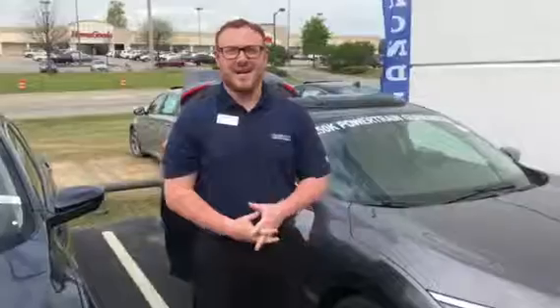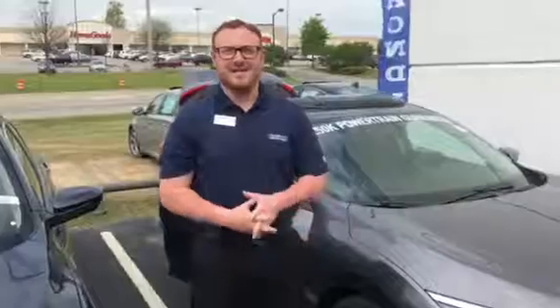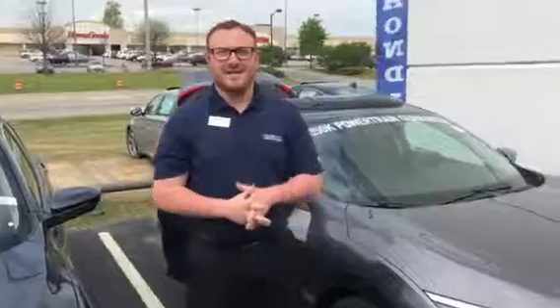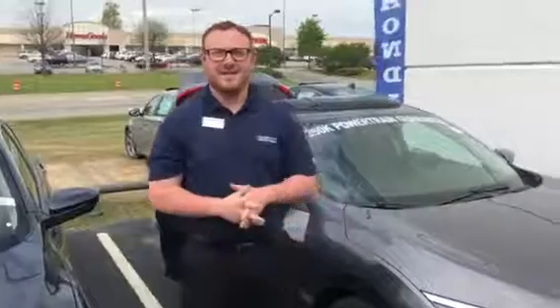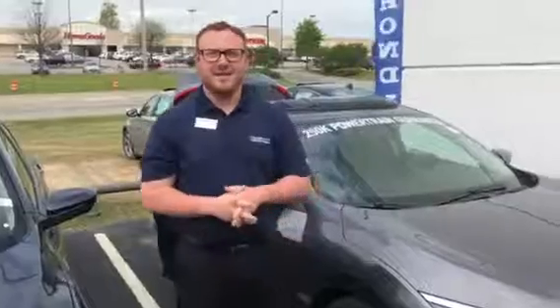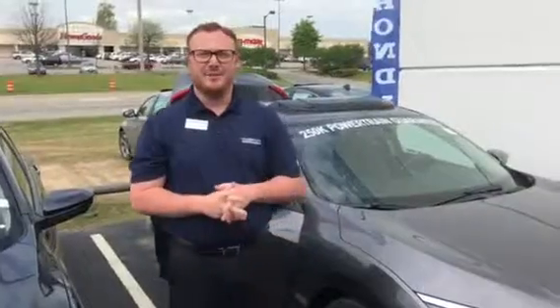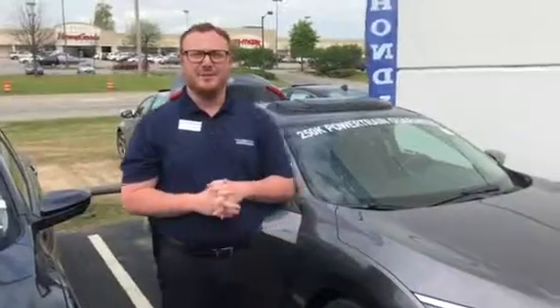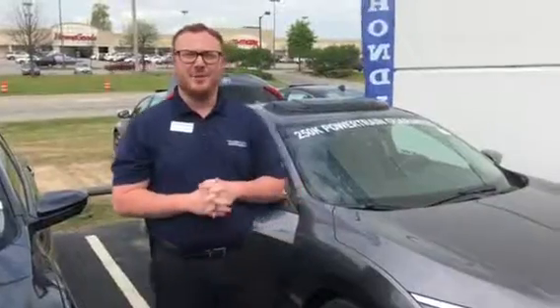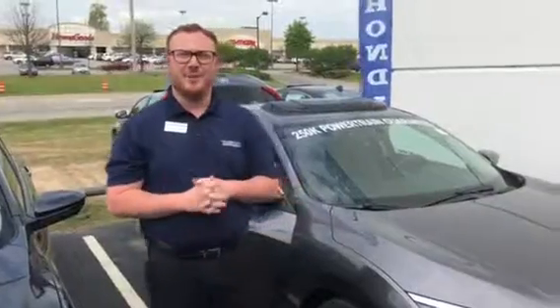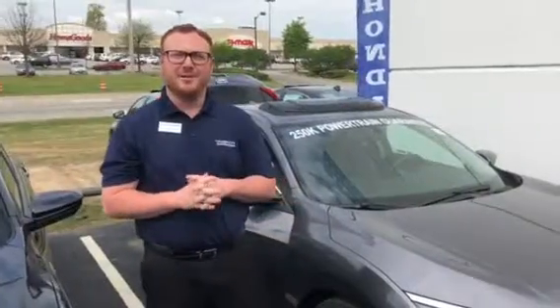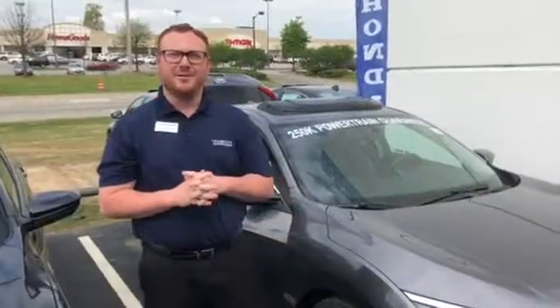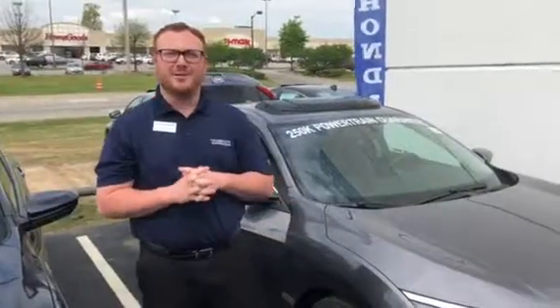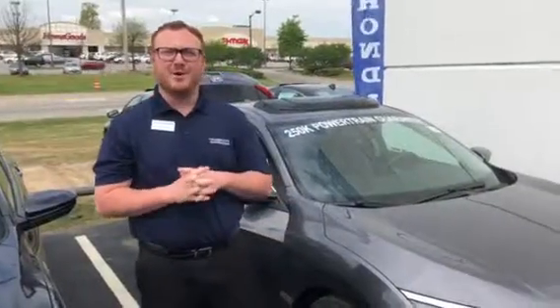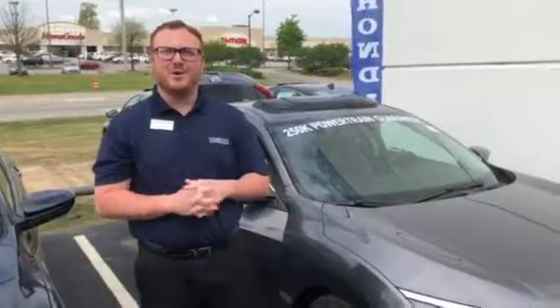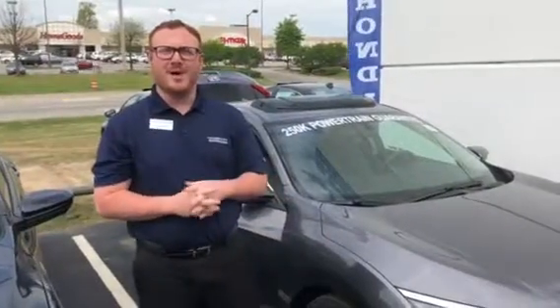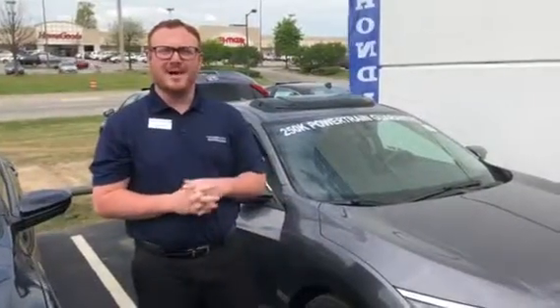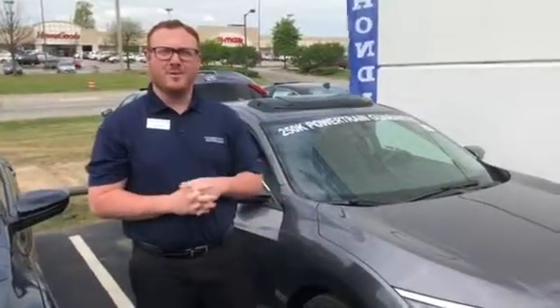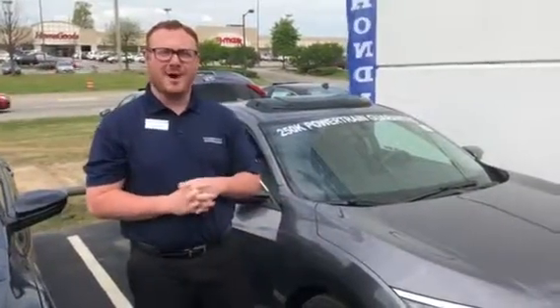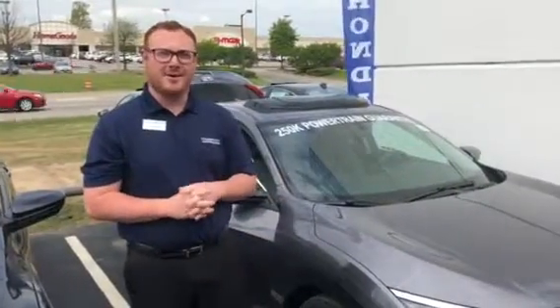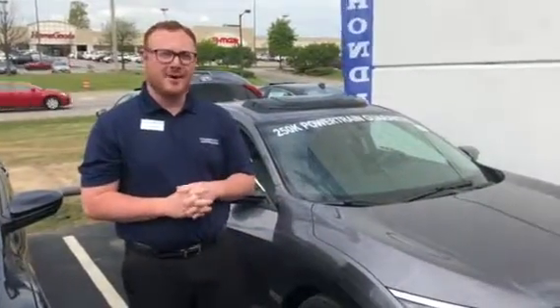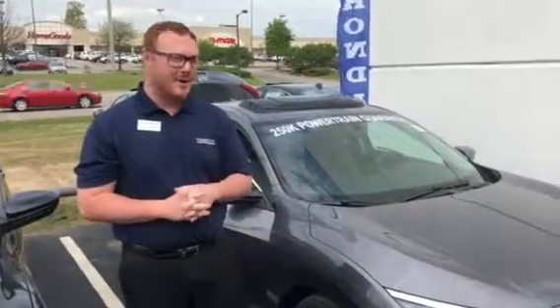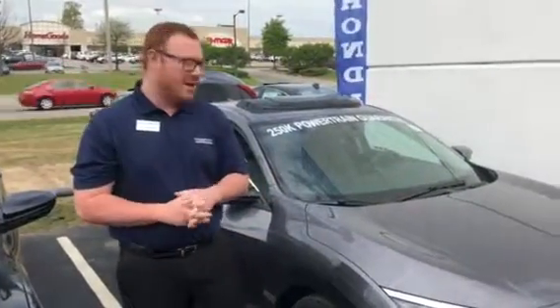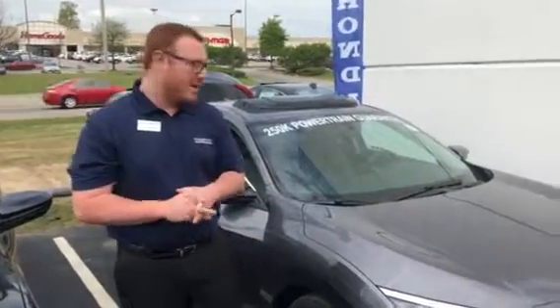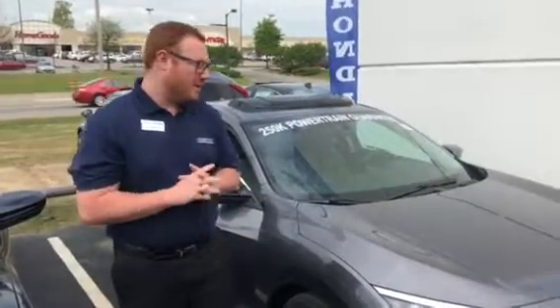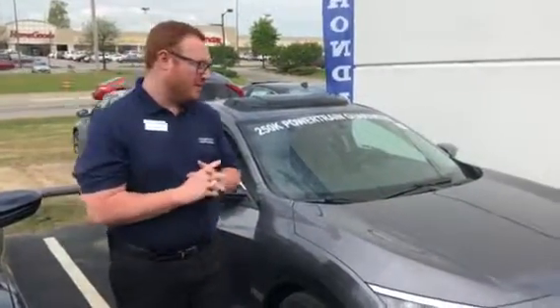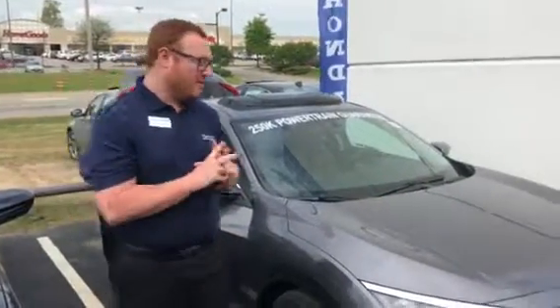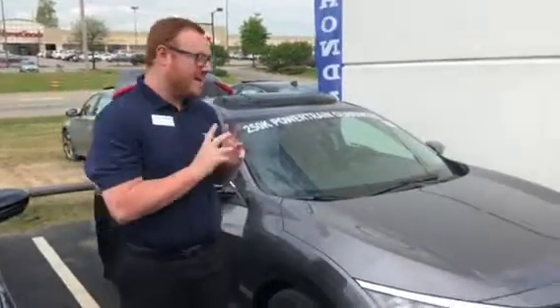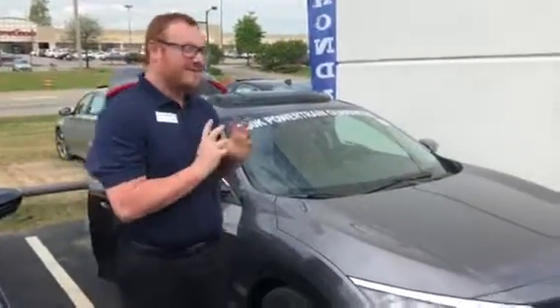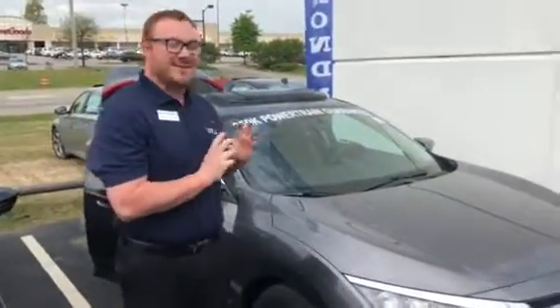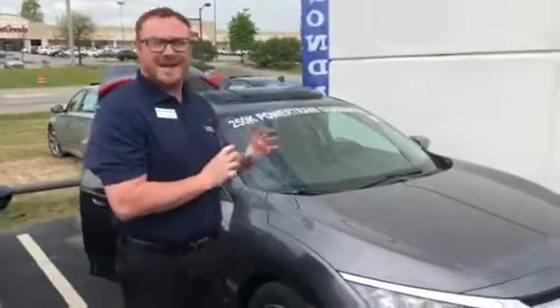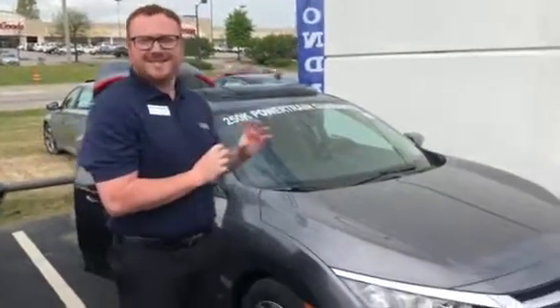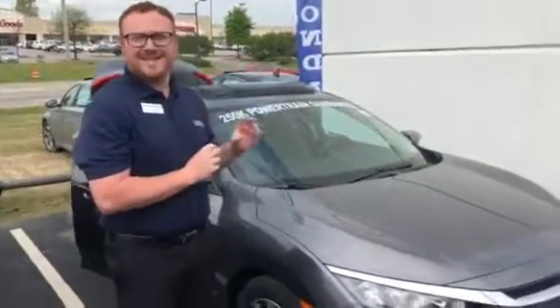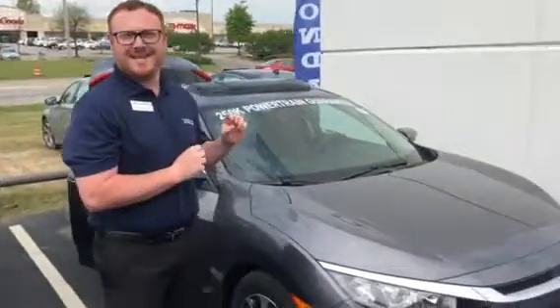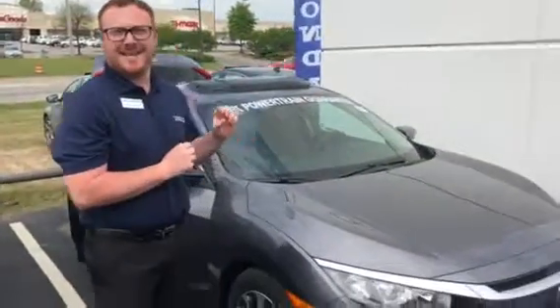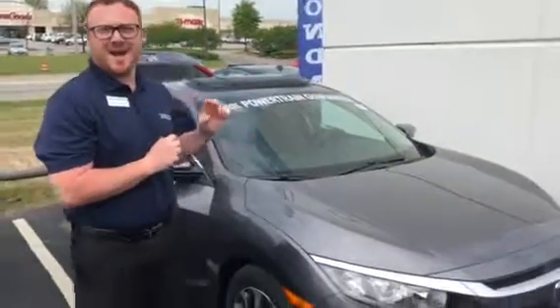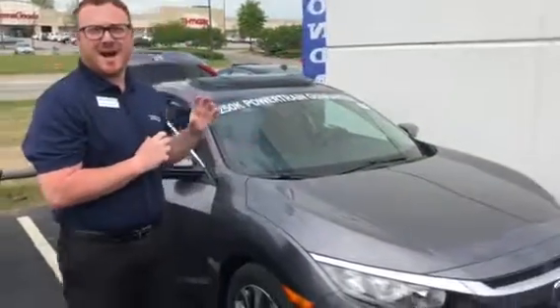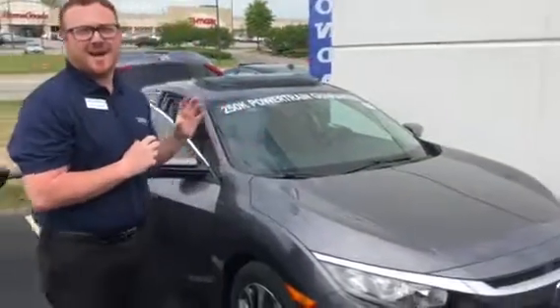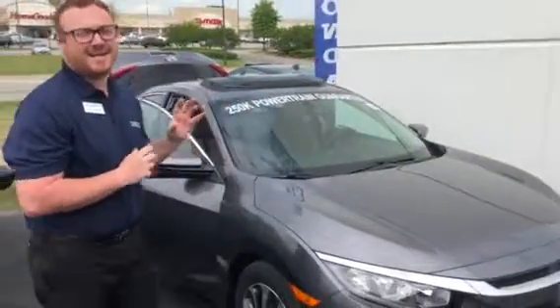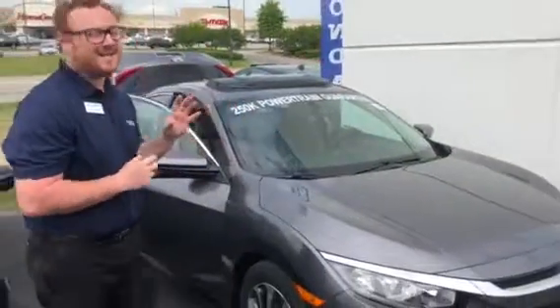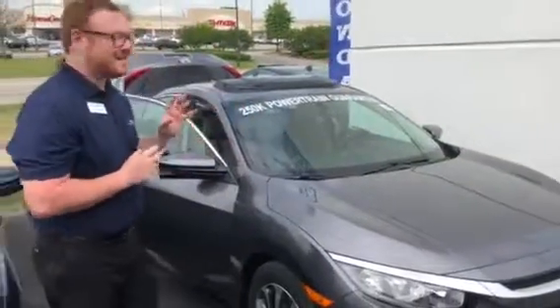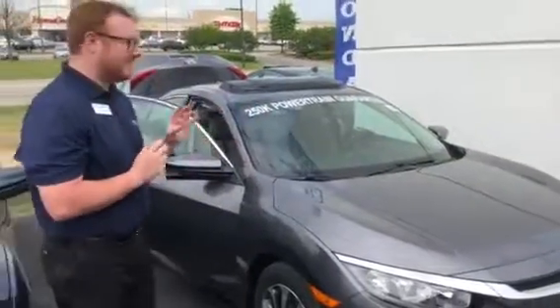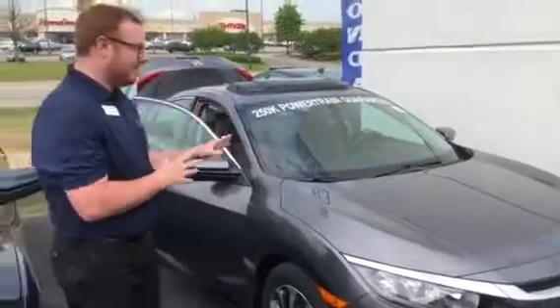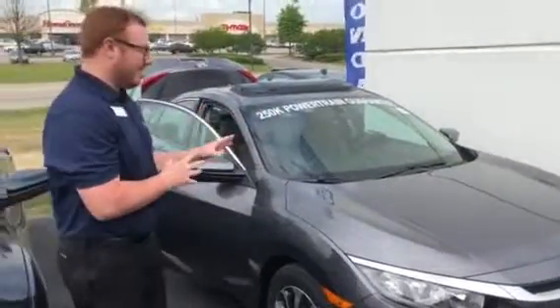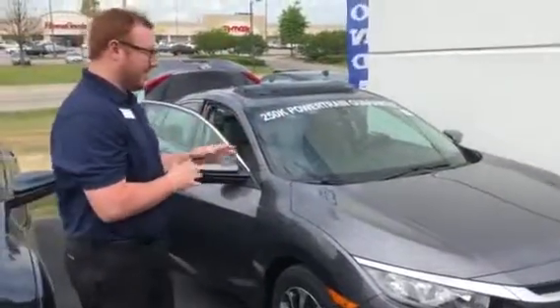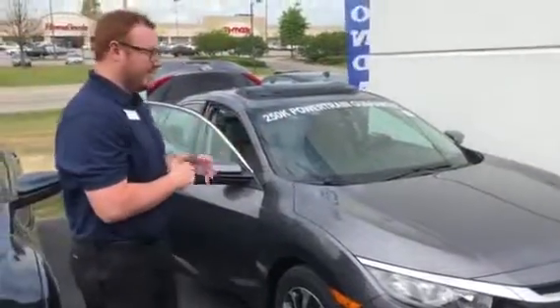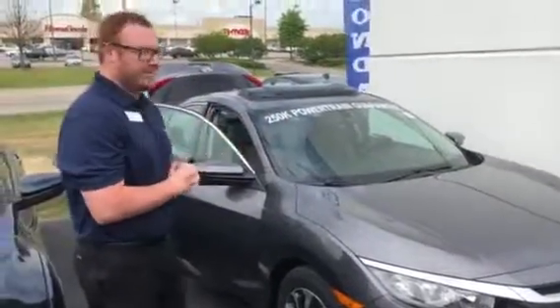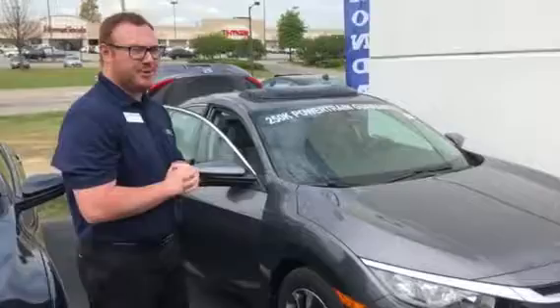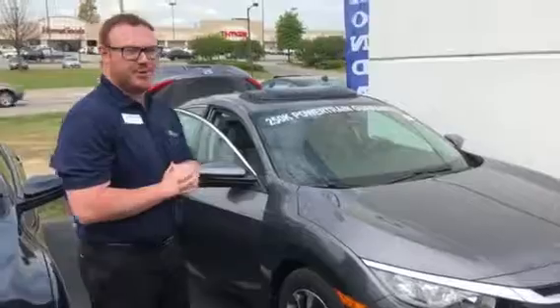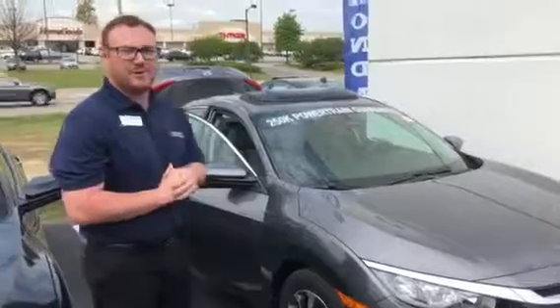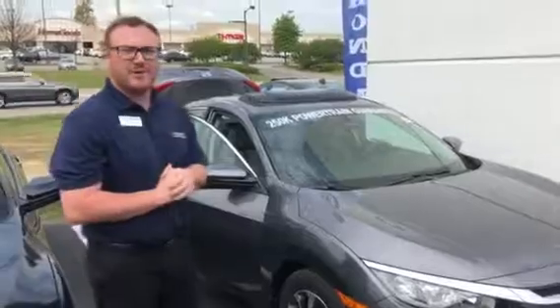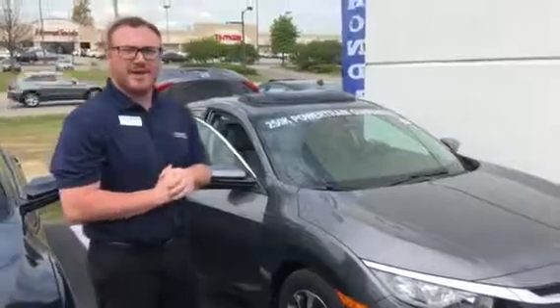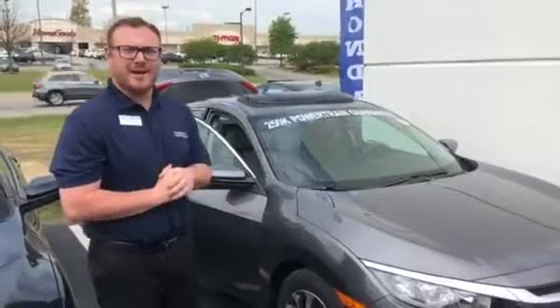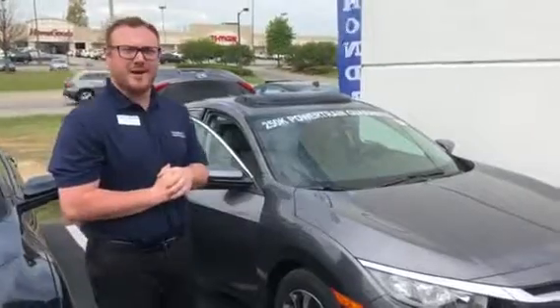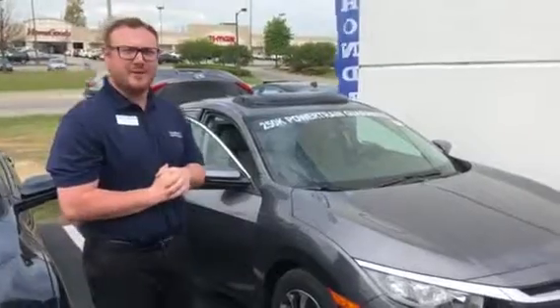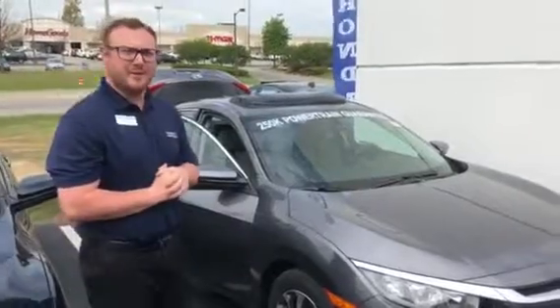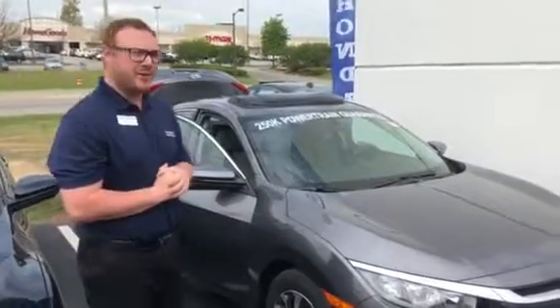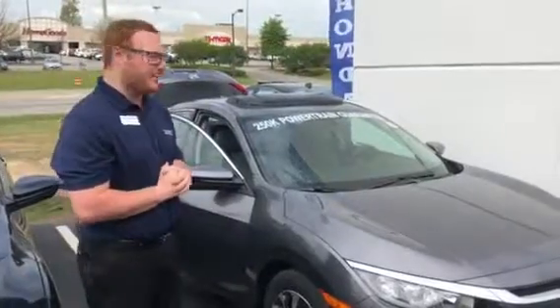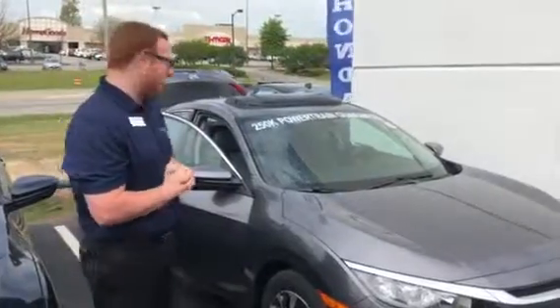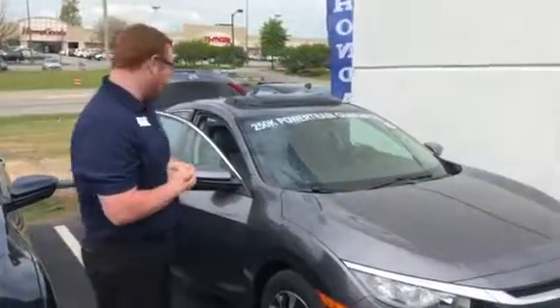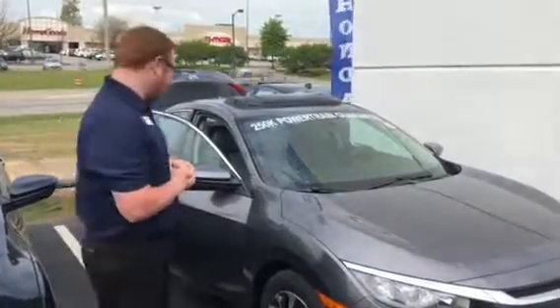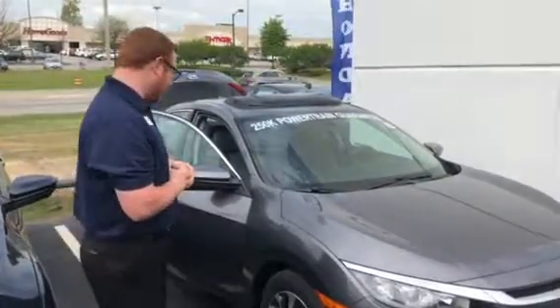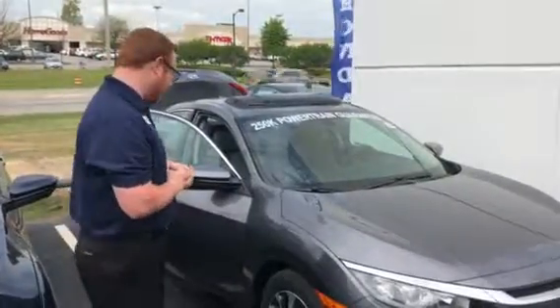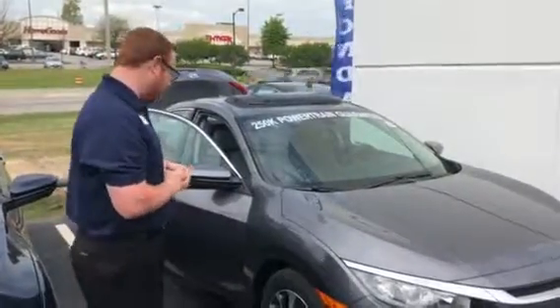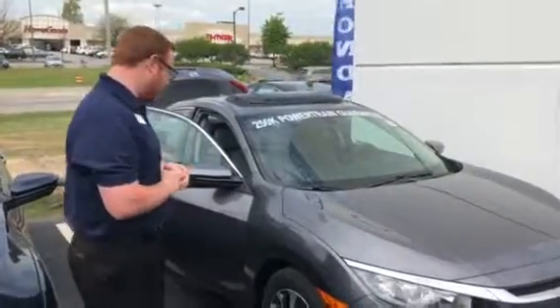Chasity, thank you so much for your online inquiry on the 2018 Honda Civic in this beautiful gray color that you're interested in.